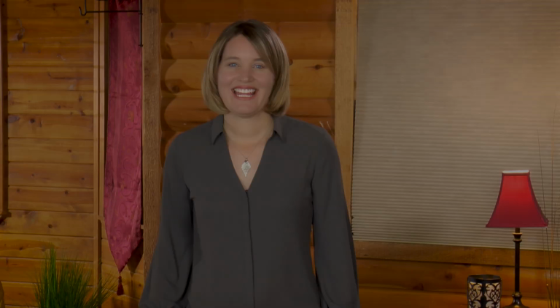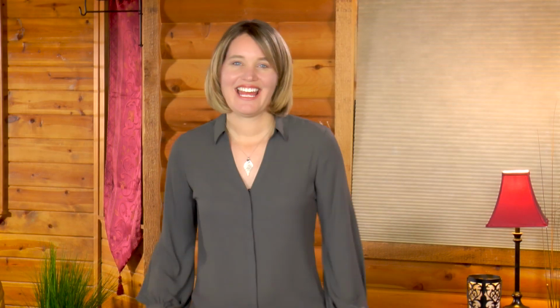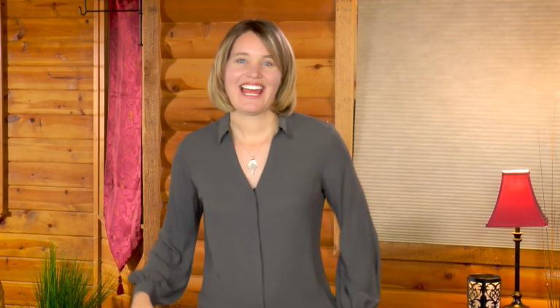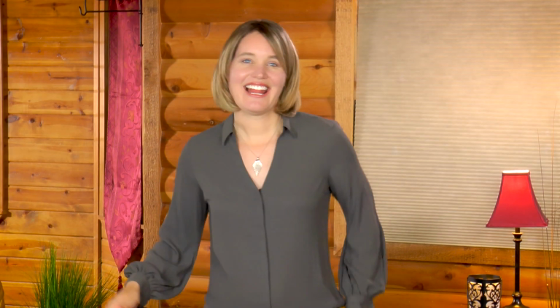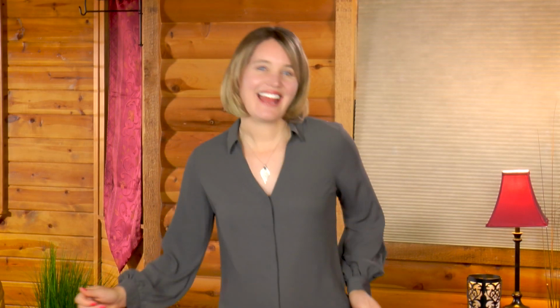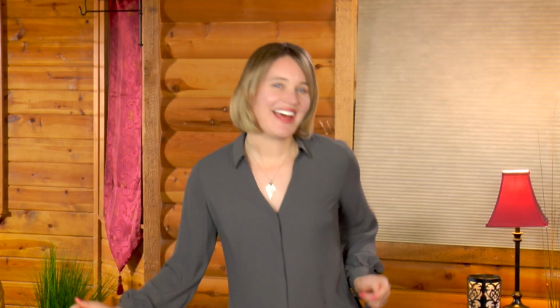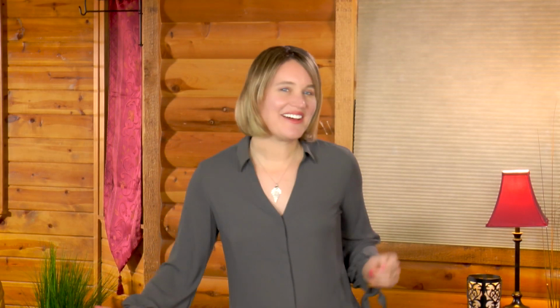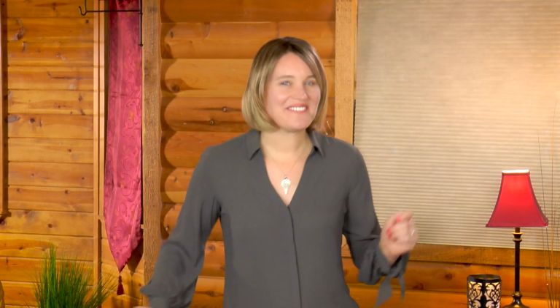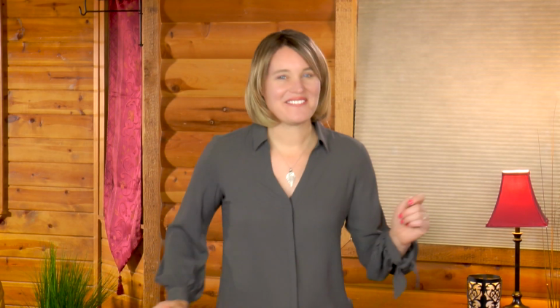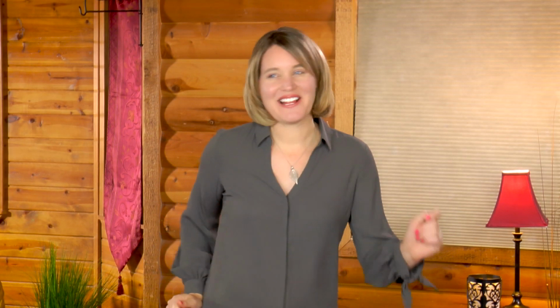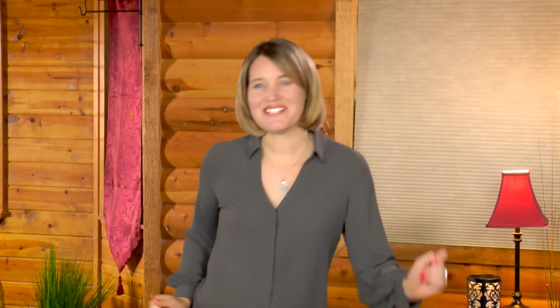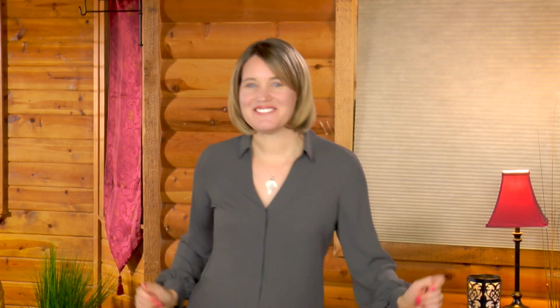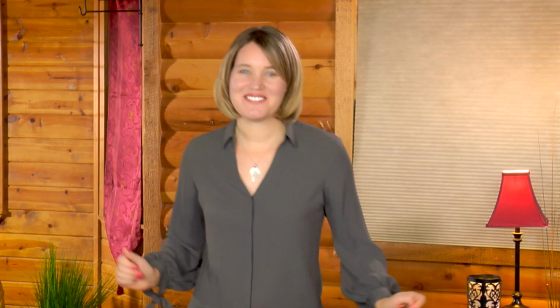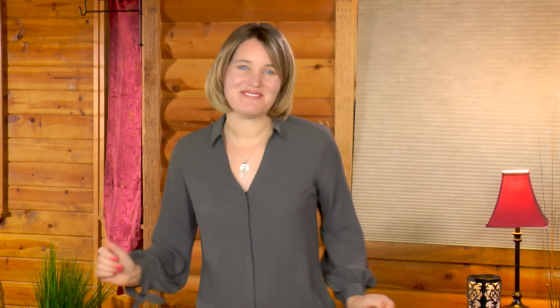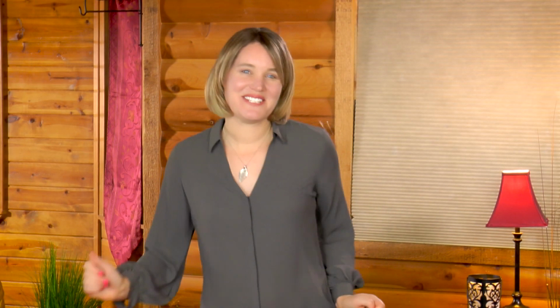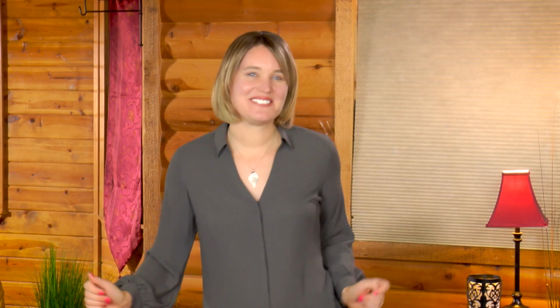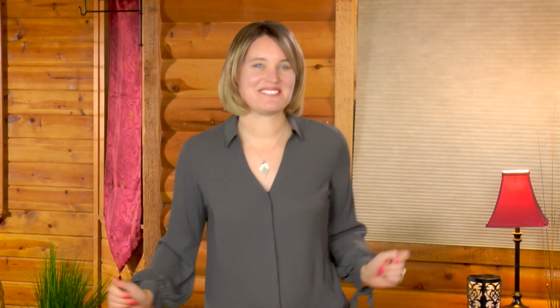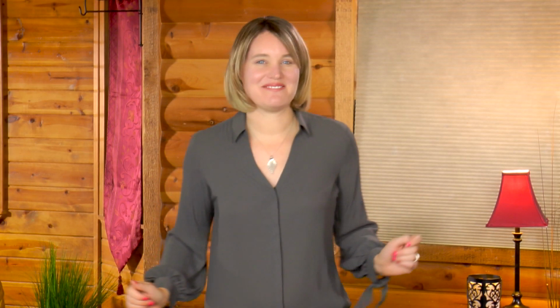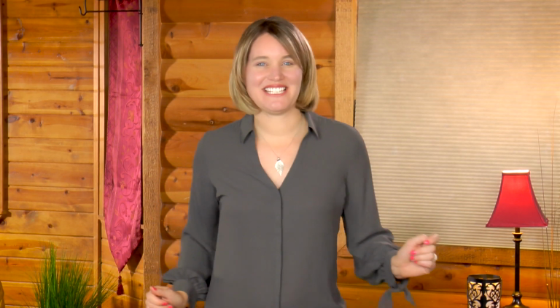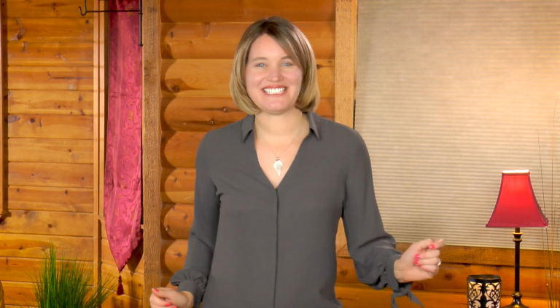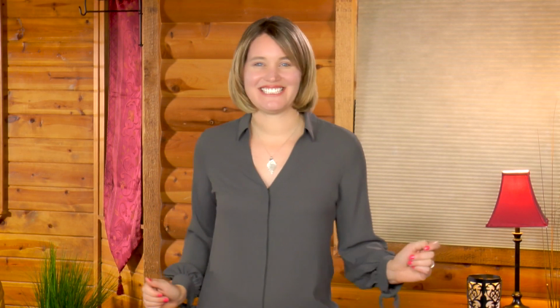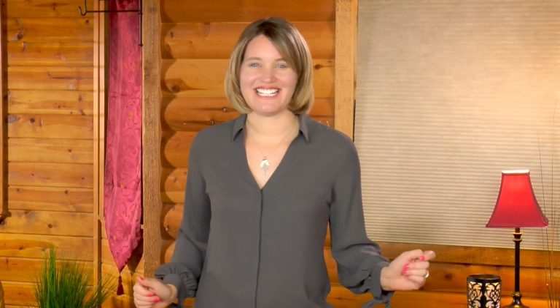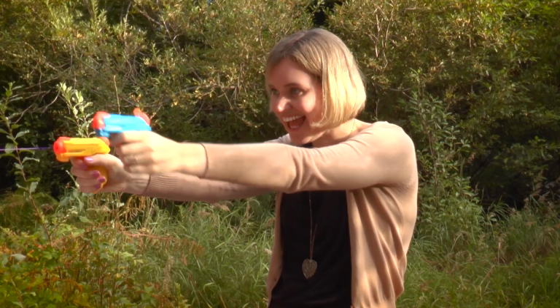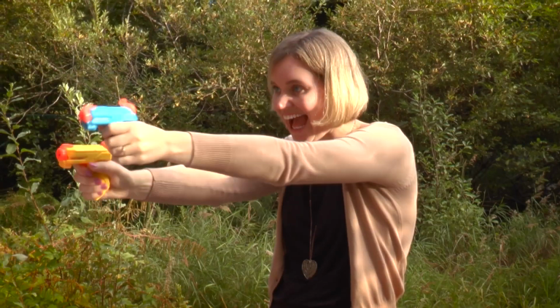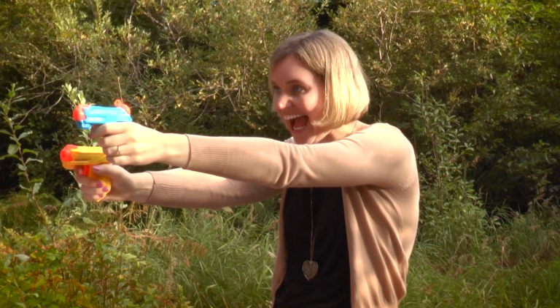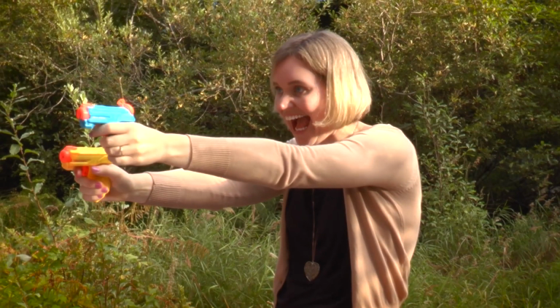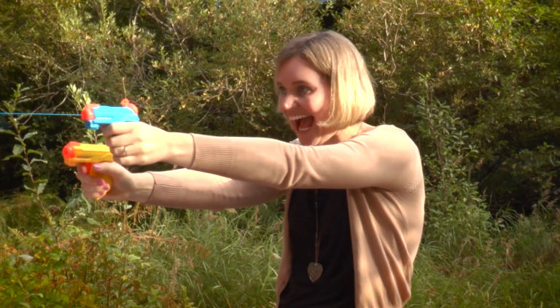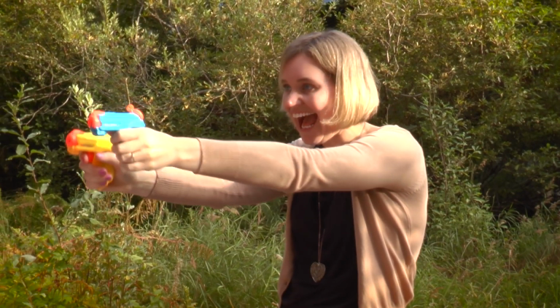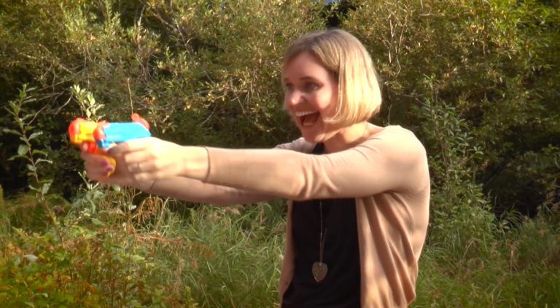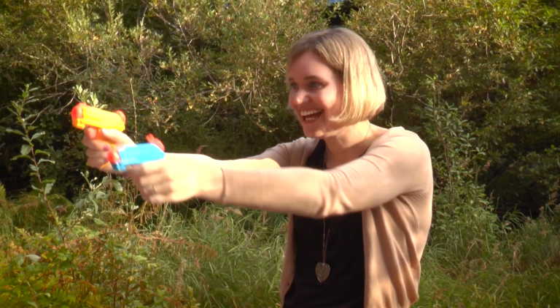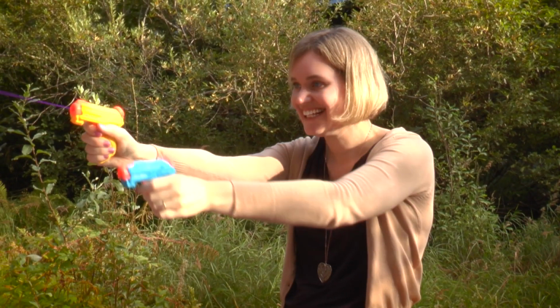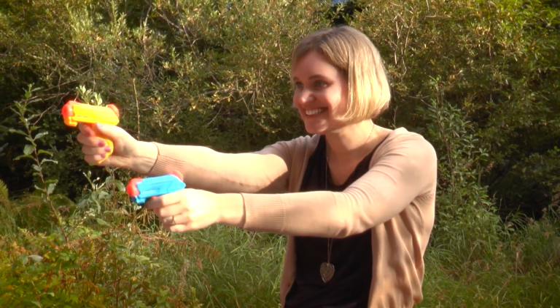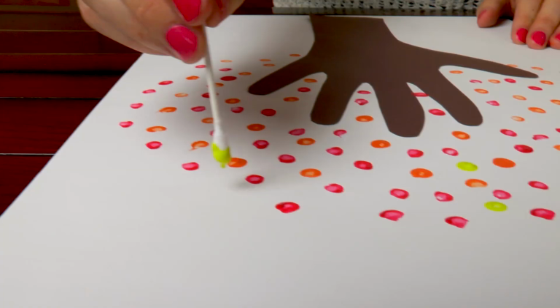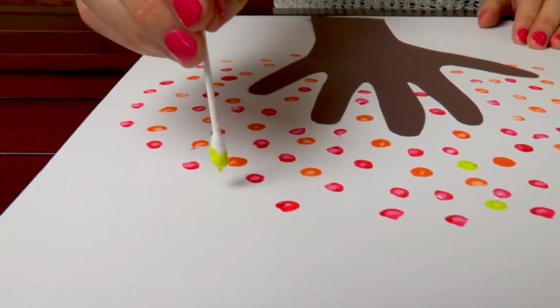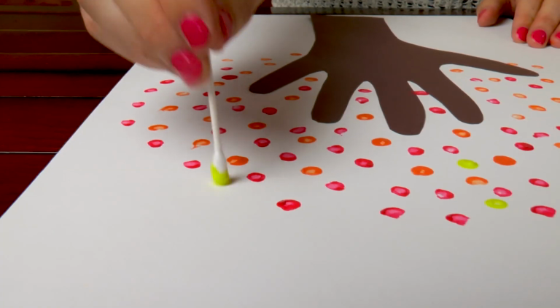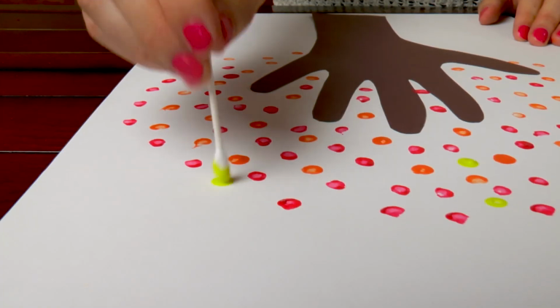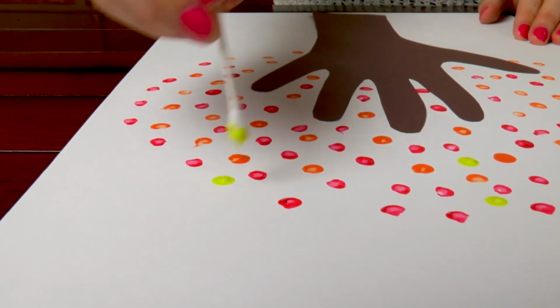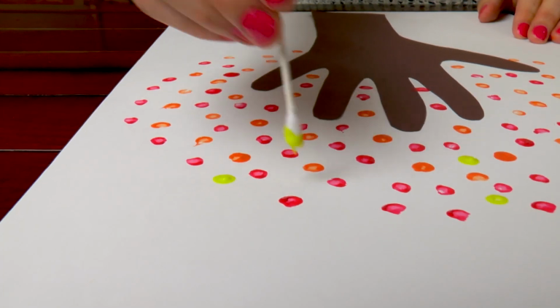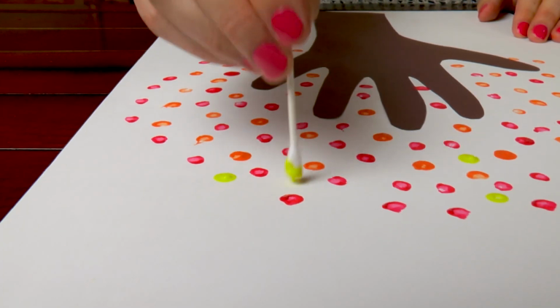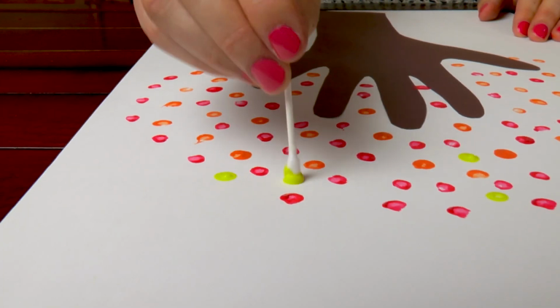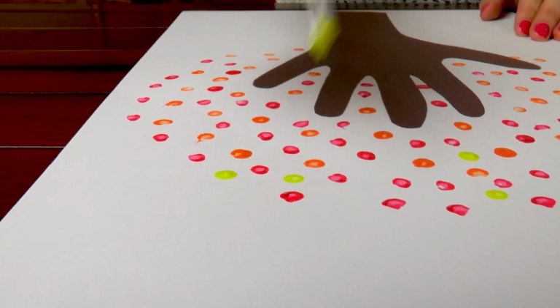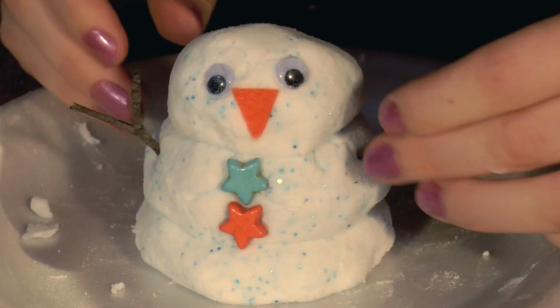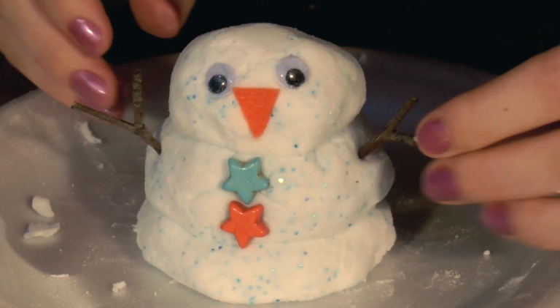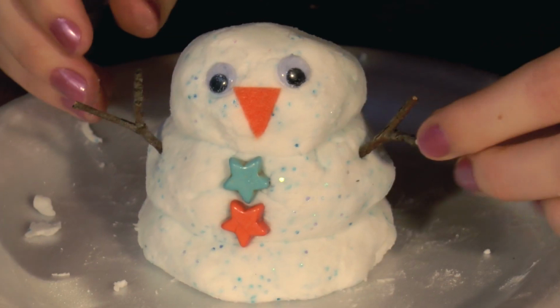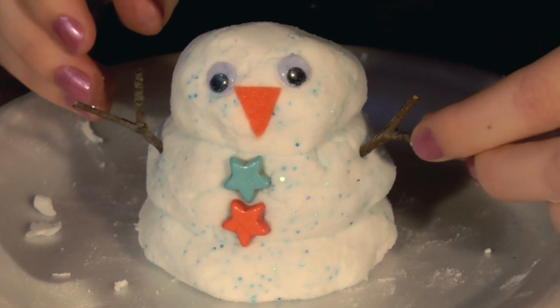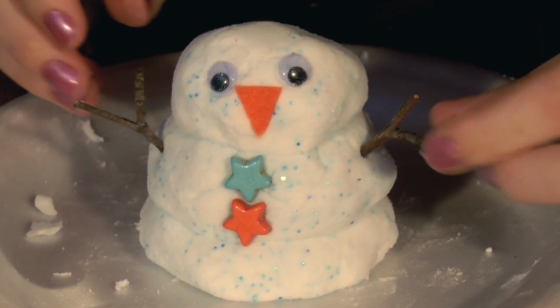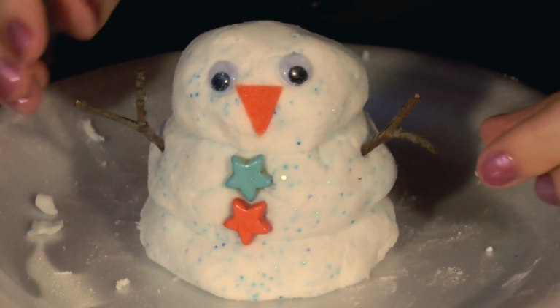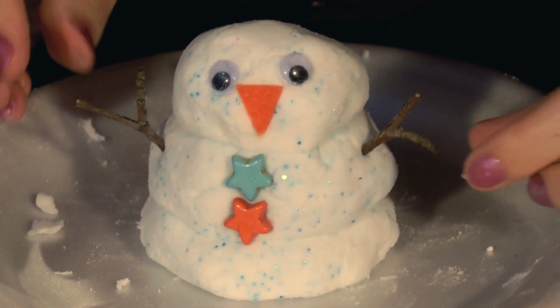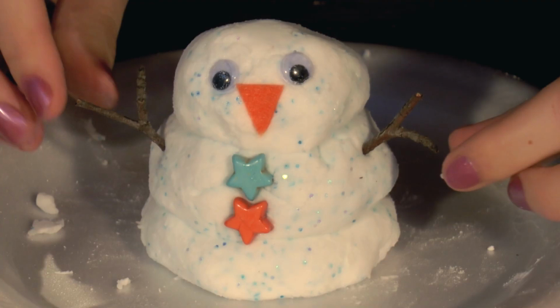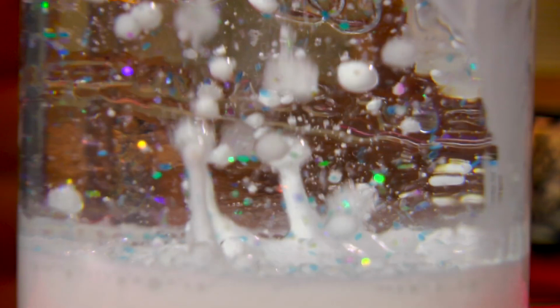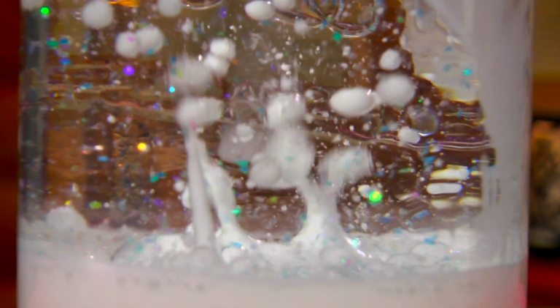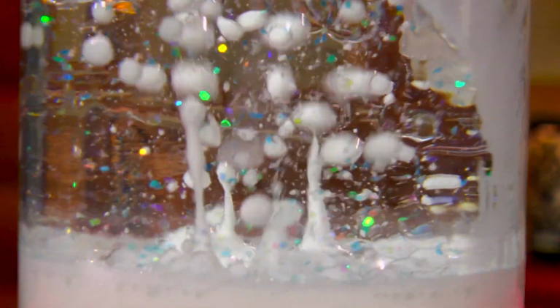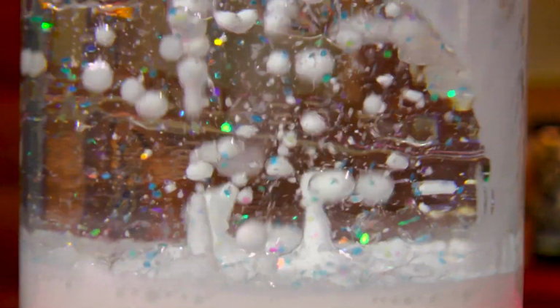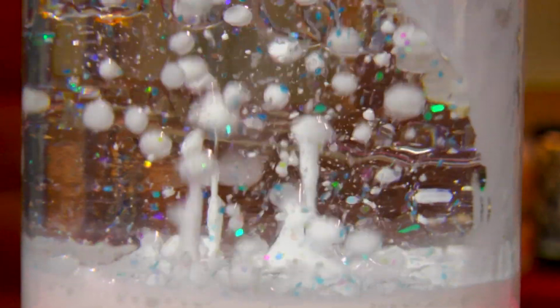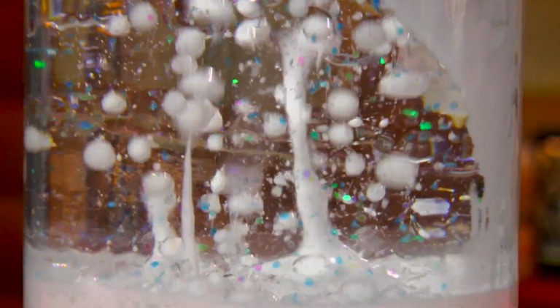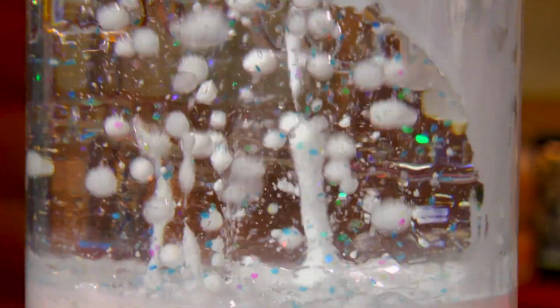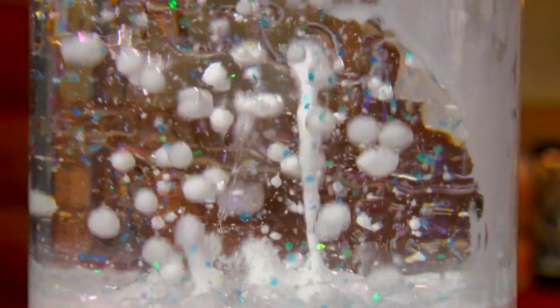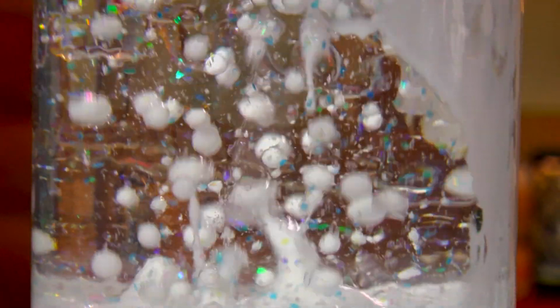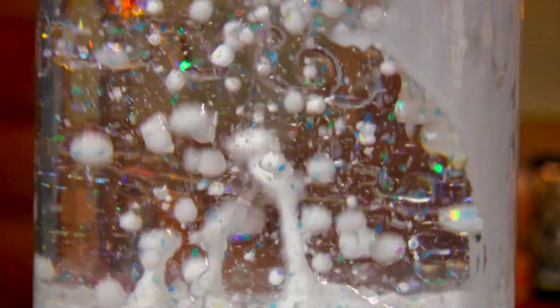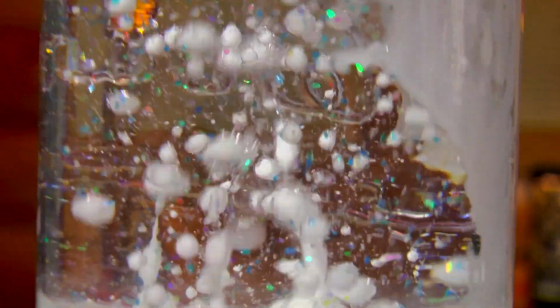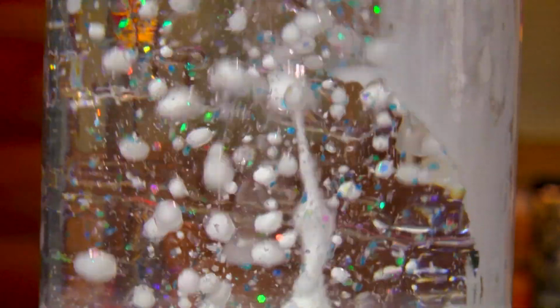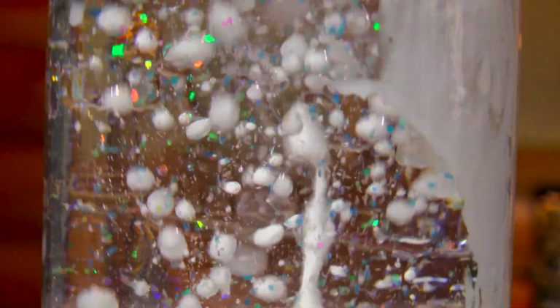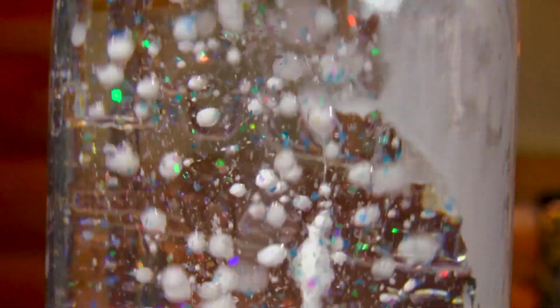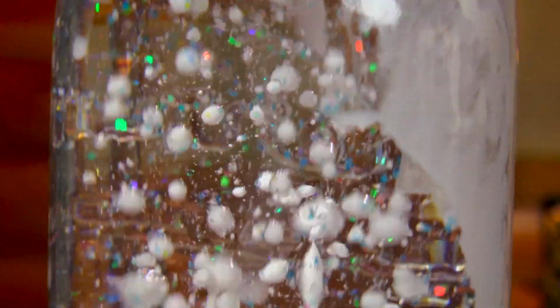Hello! Welcome to Moose Mischief, where we get into mischief creating art, making crafts, and conducting science experiments.